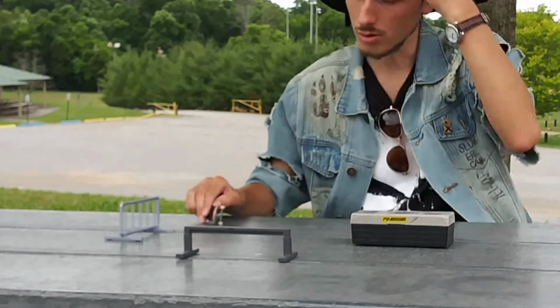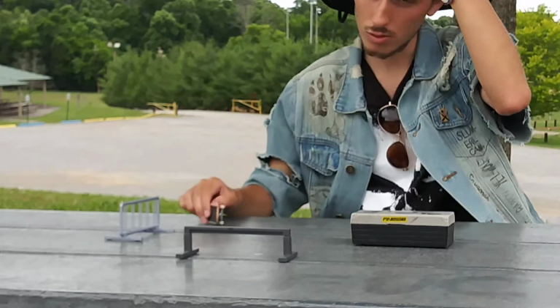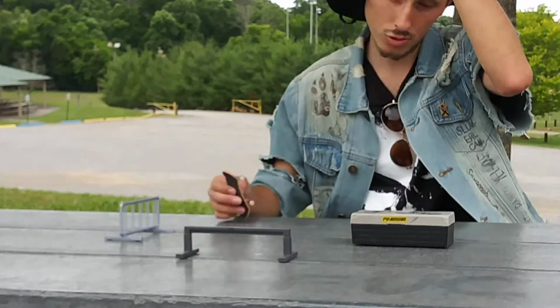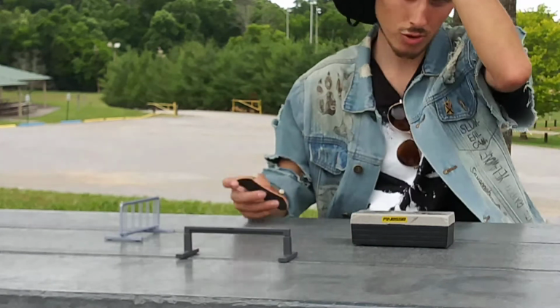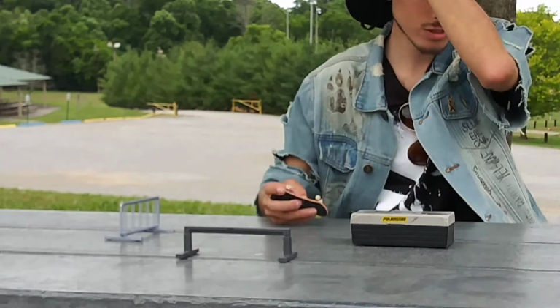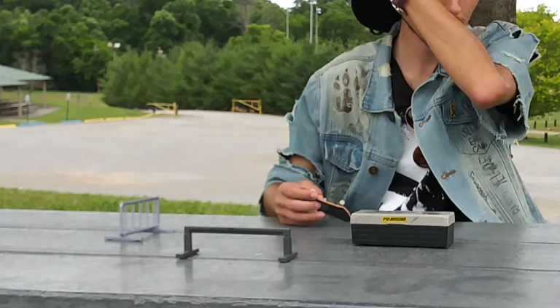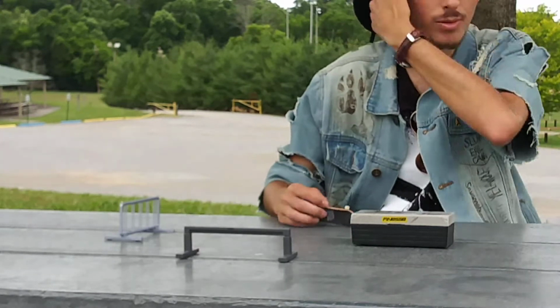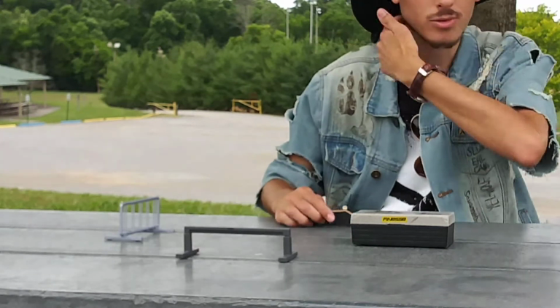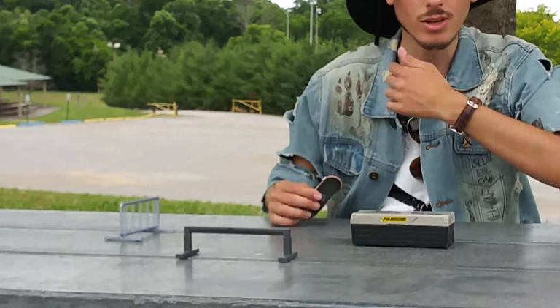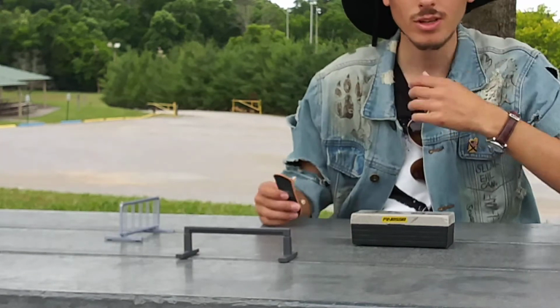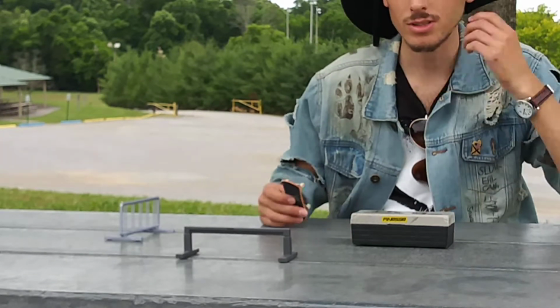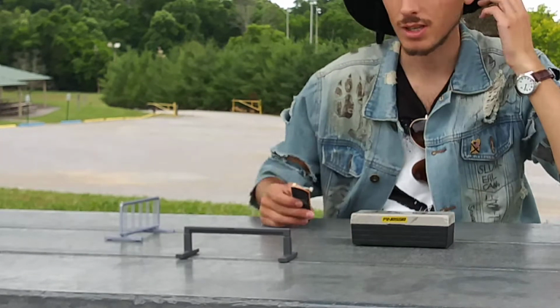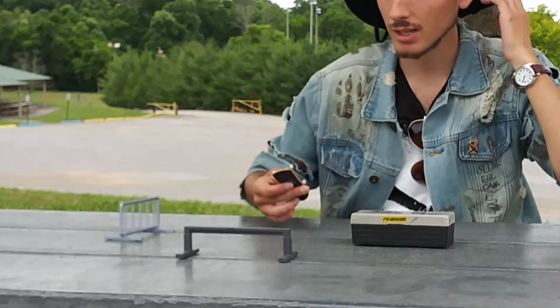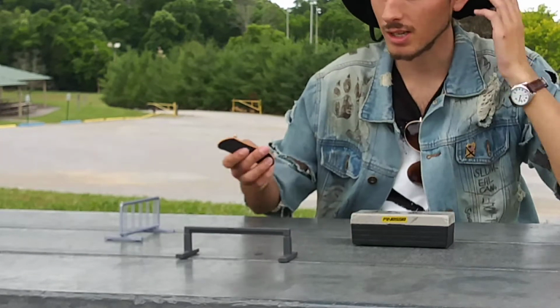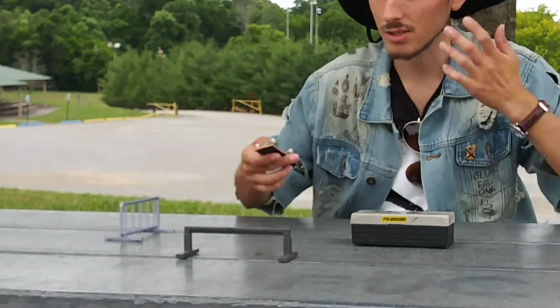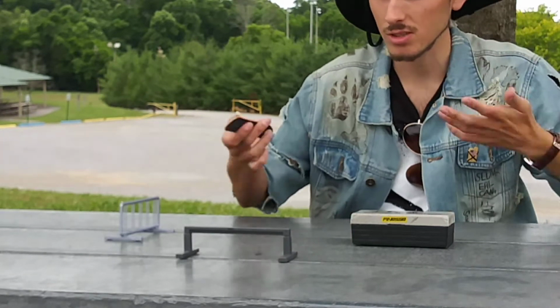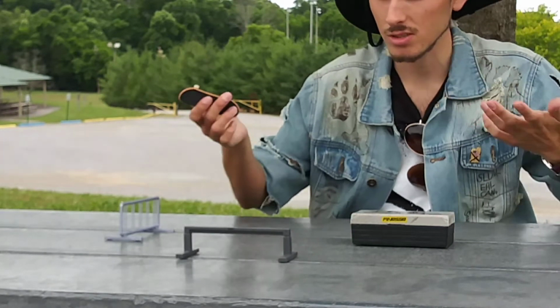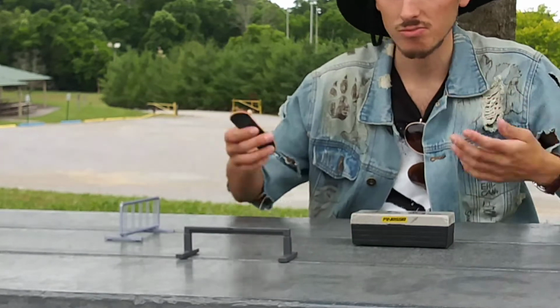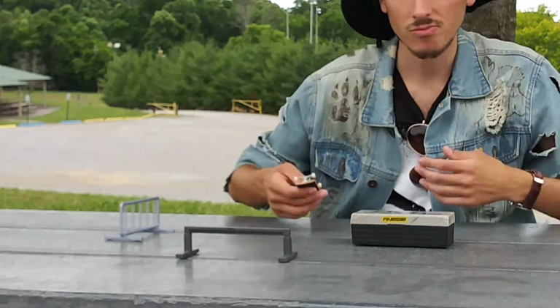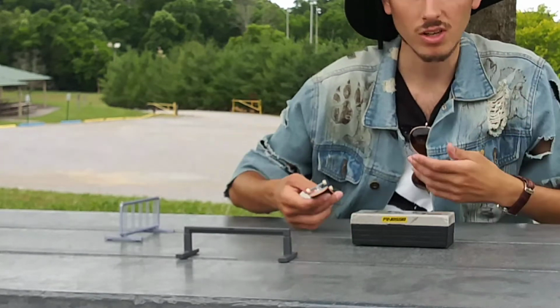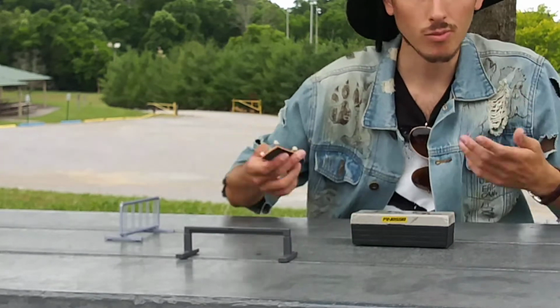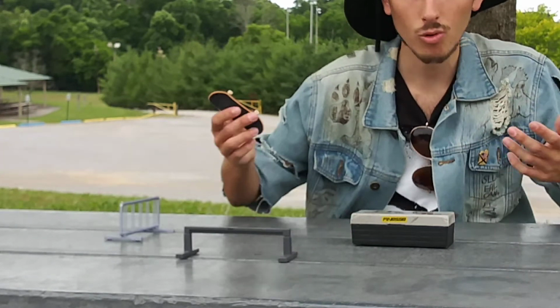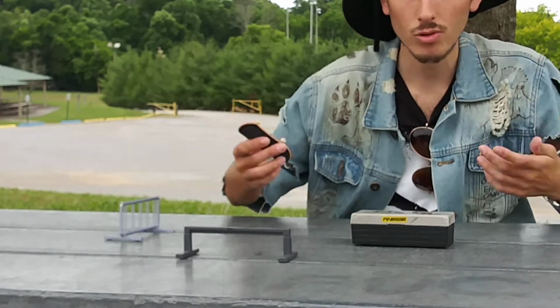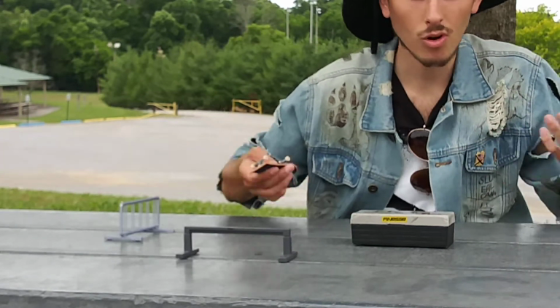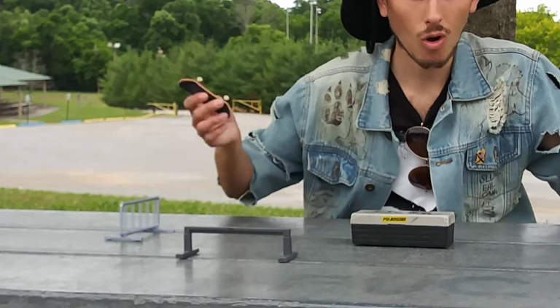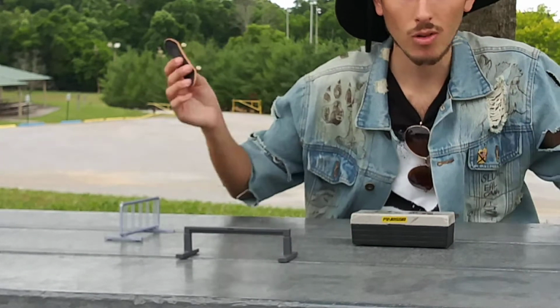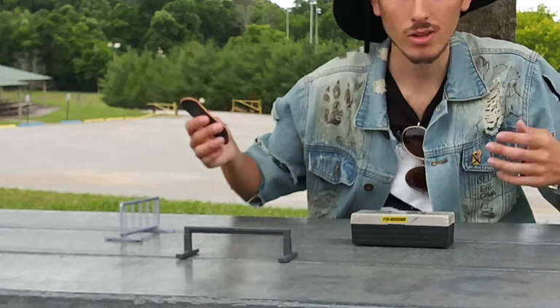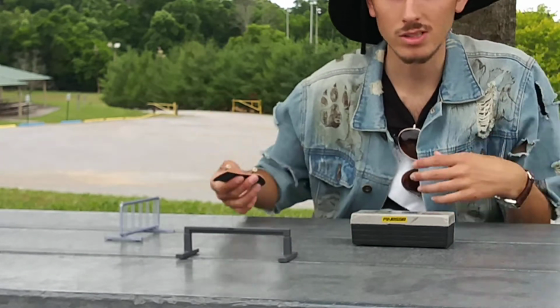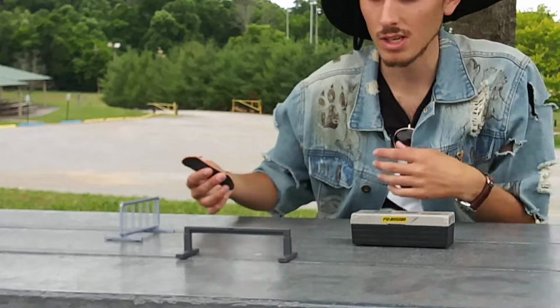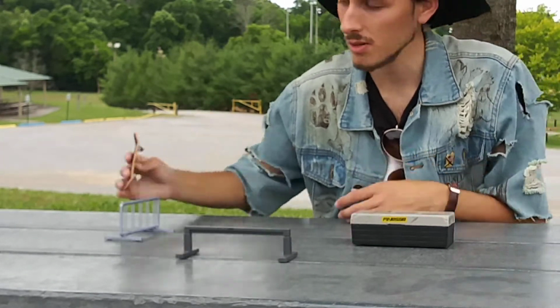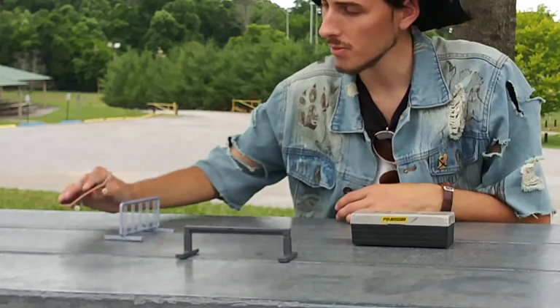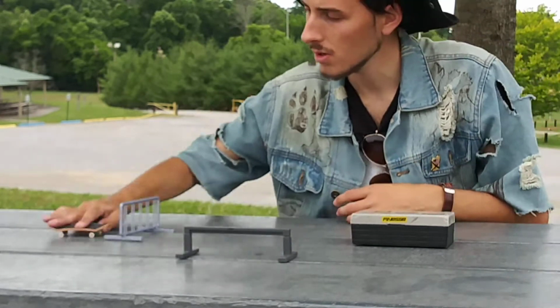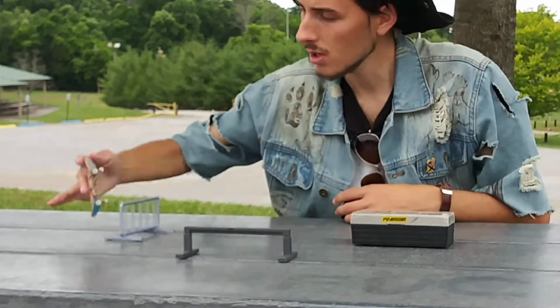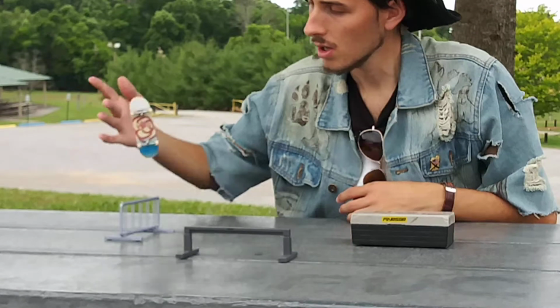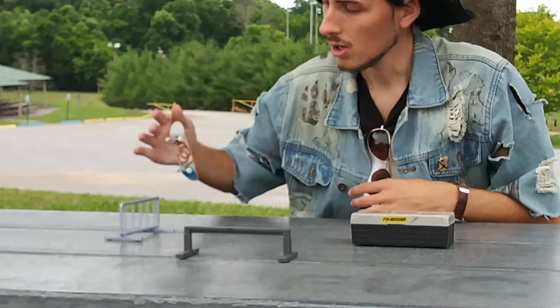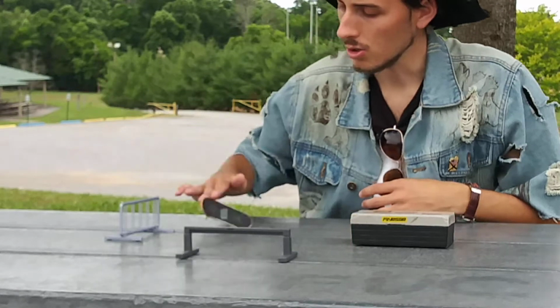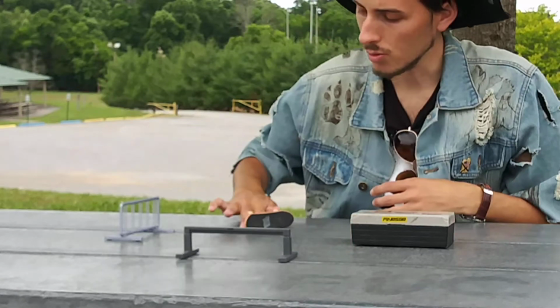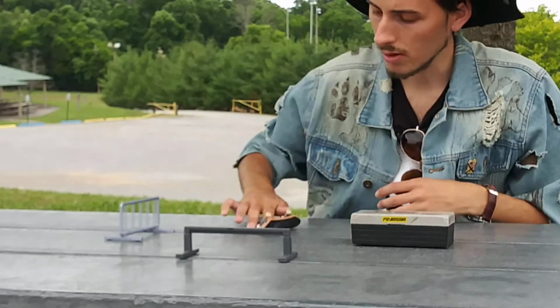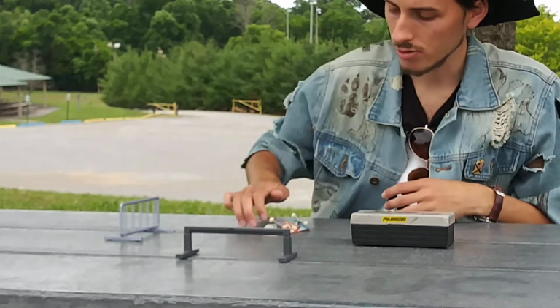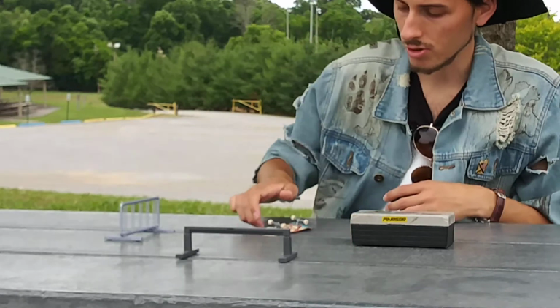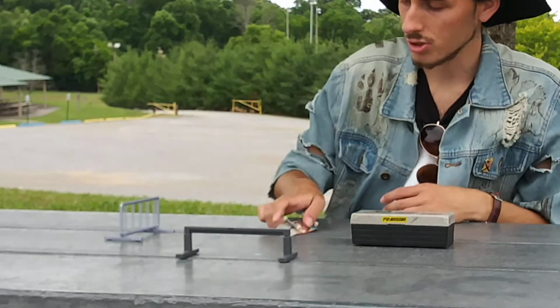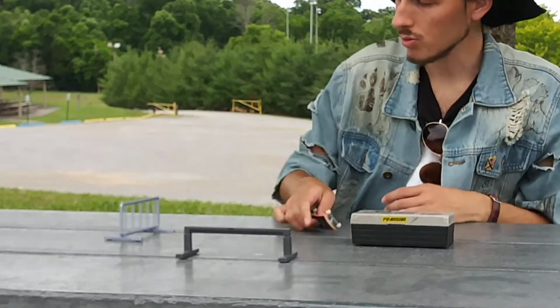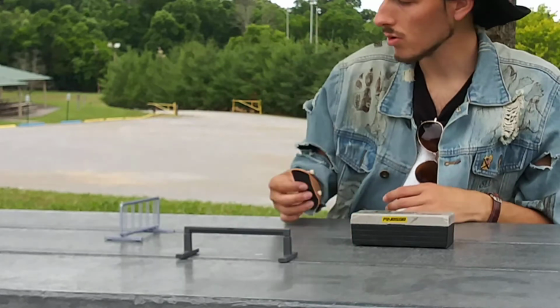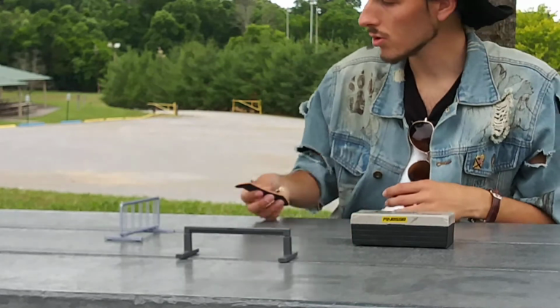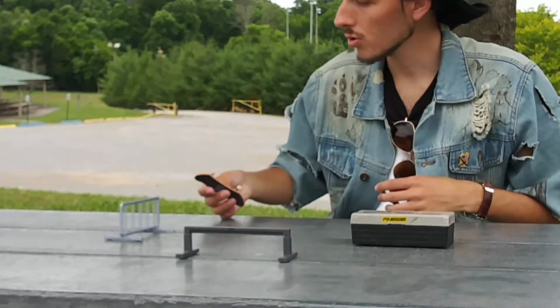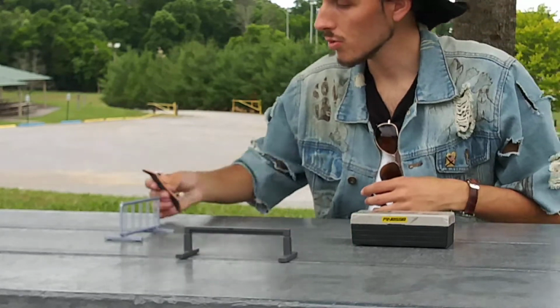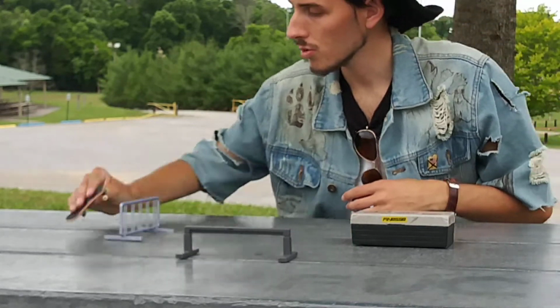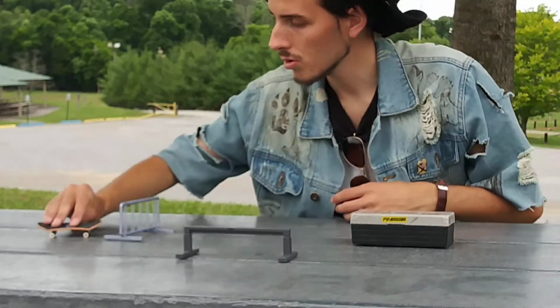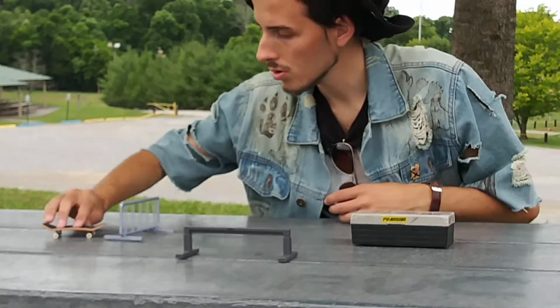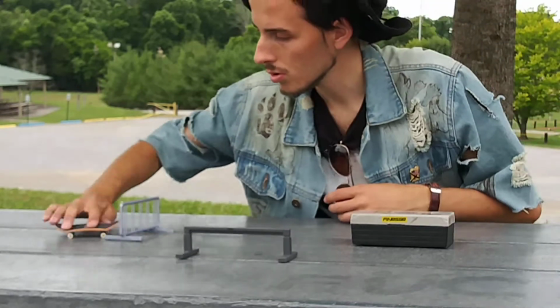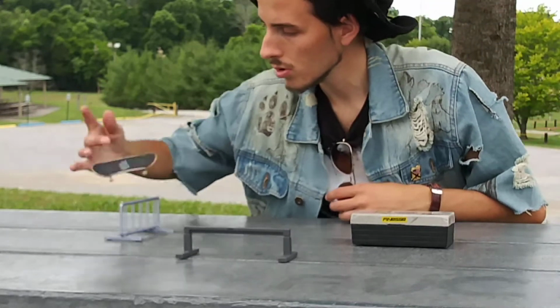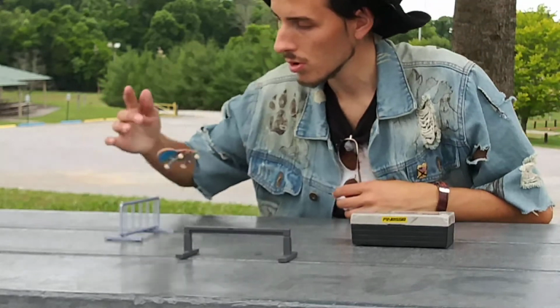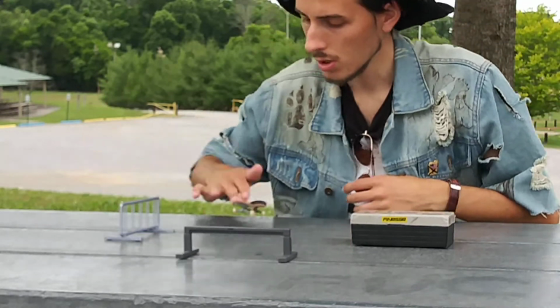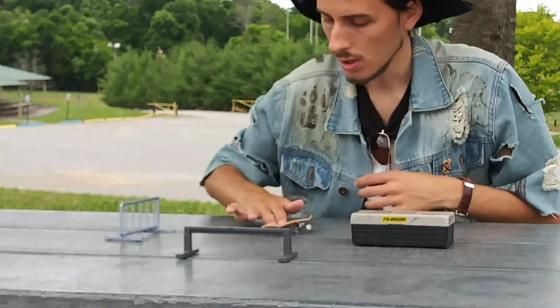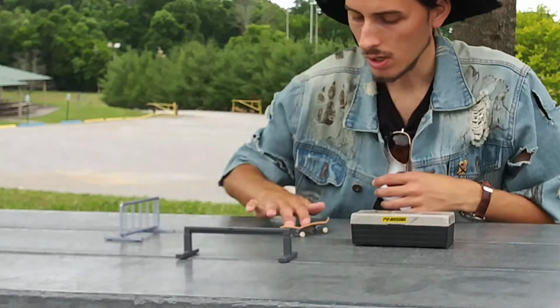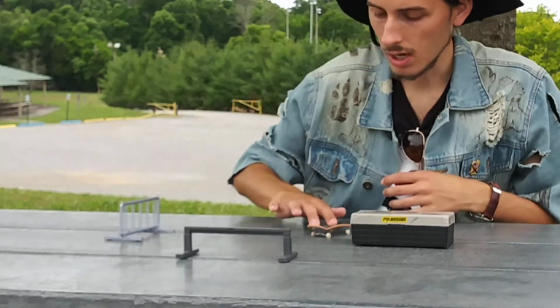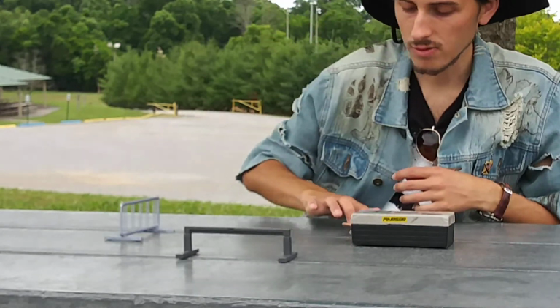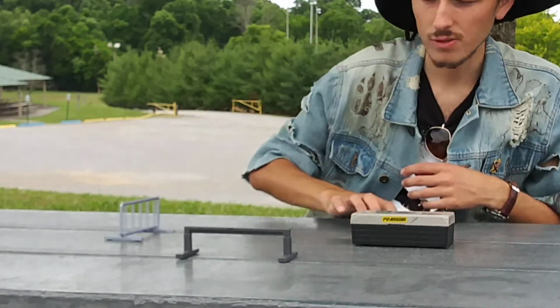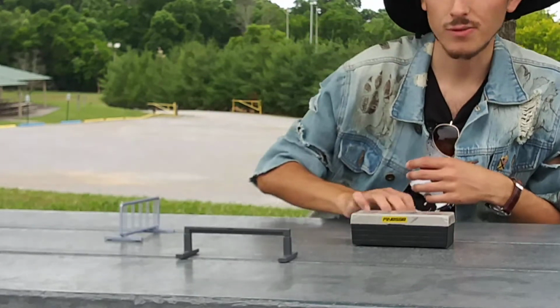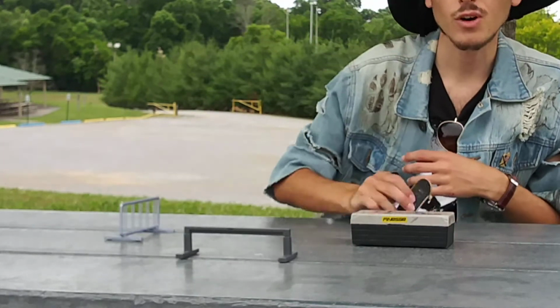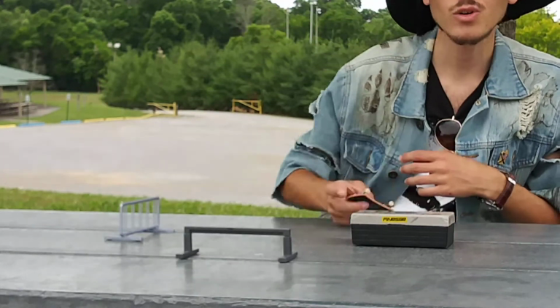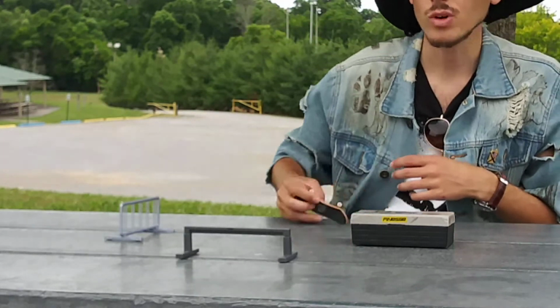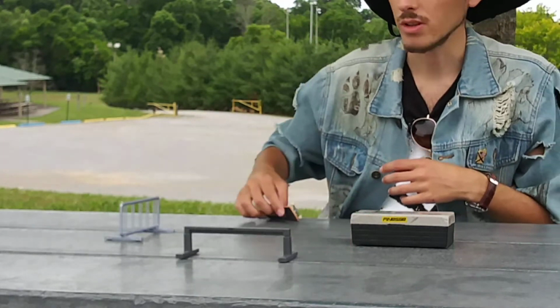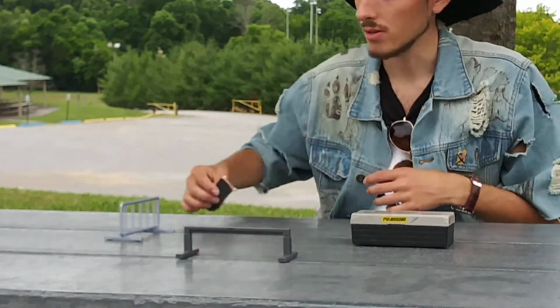You can do tricks that people do. Tech decking is just fingerboarding, you know, all that the same. Do whatever tricks you want to do. Have some fun with it.